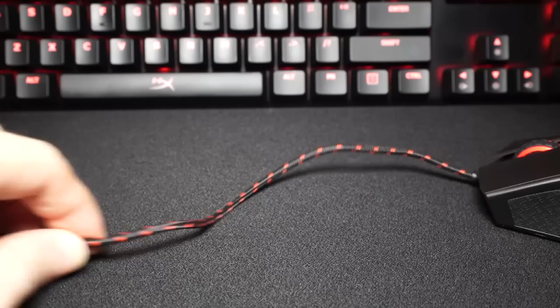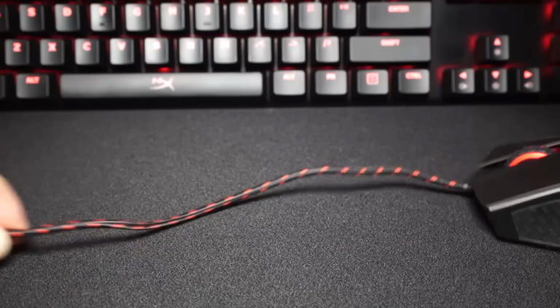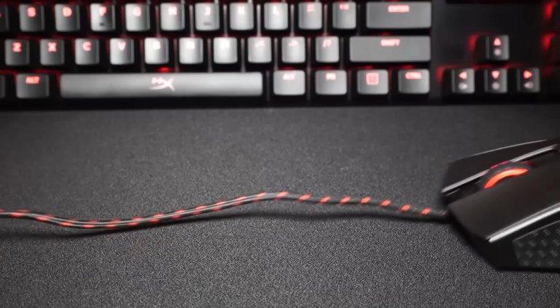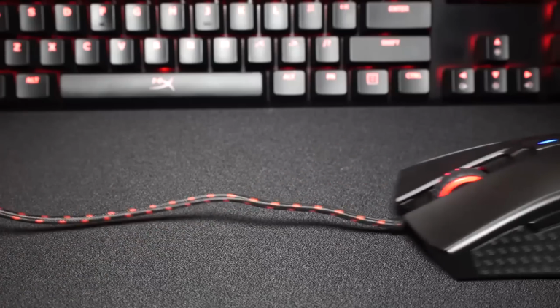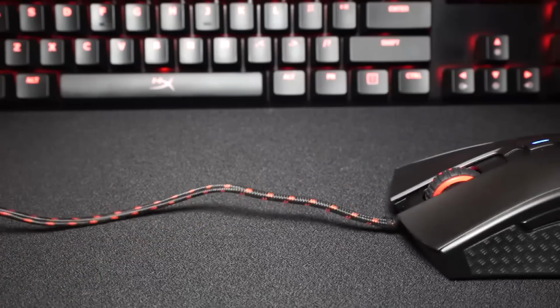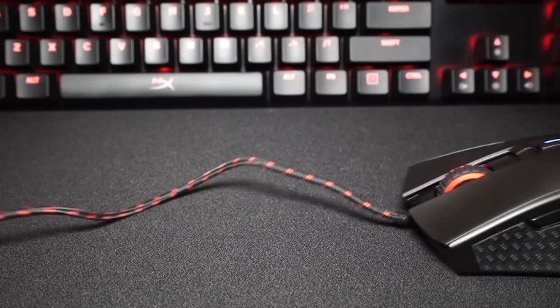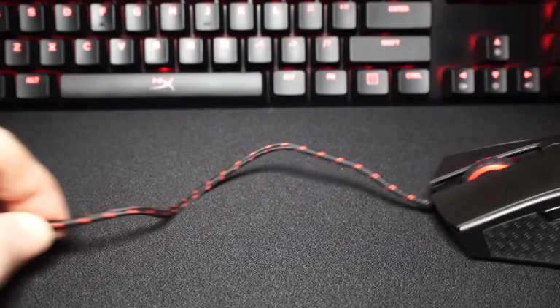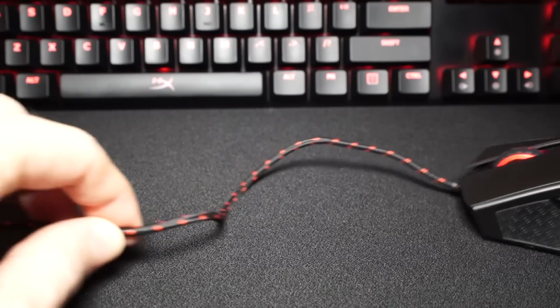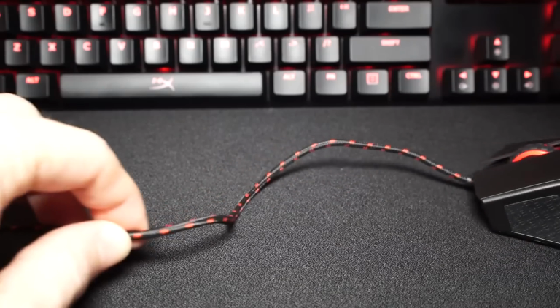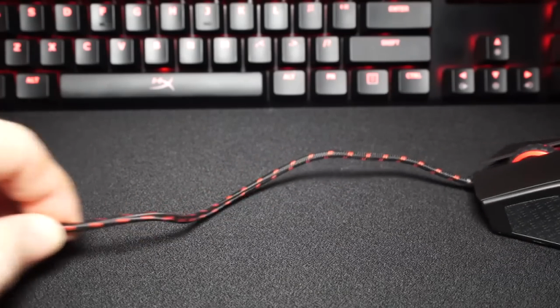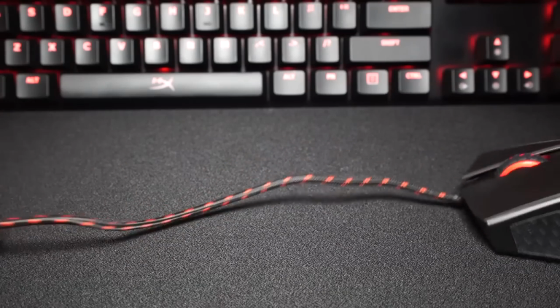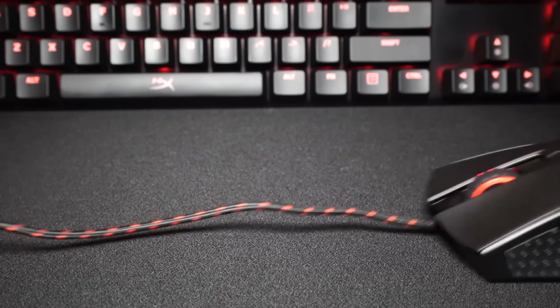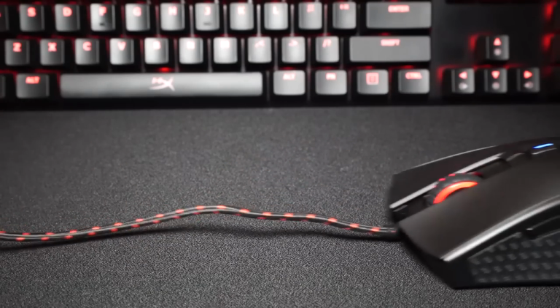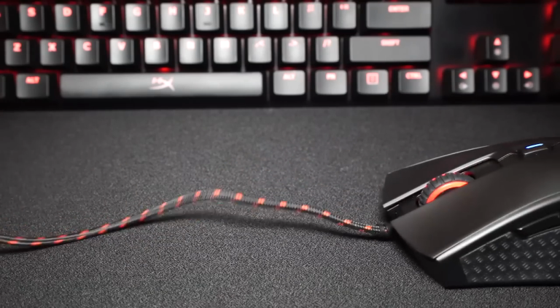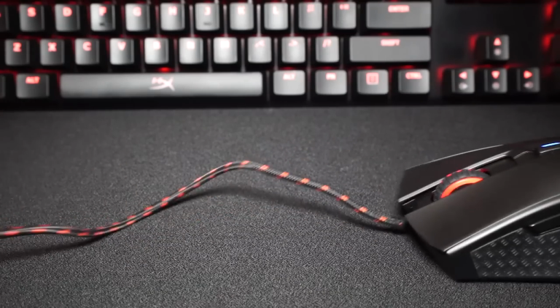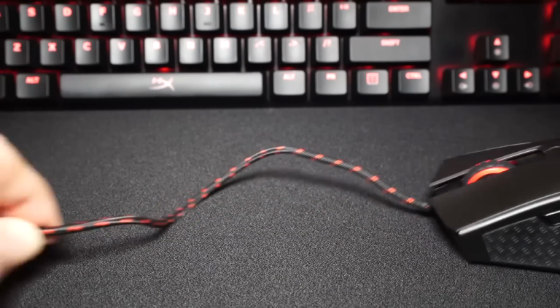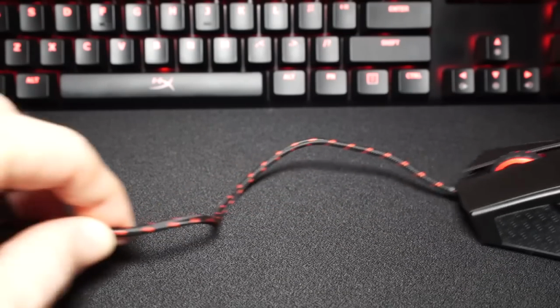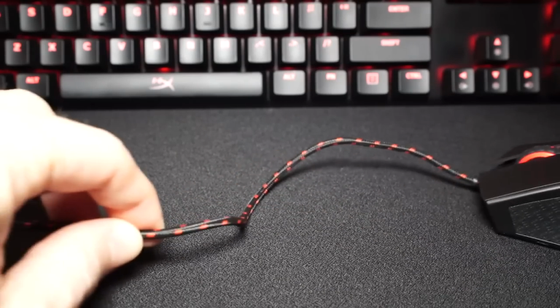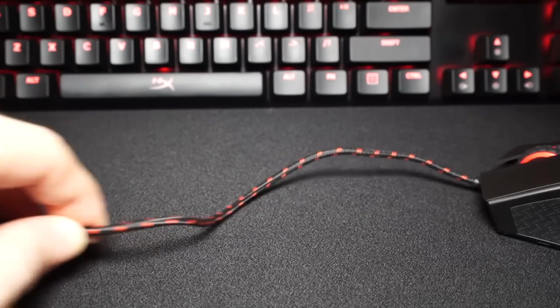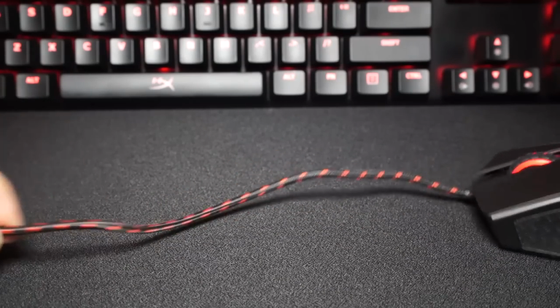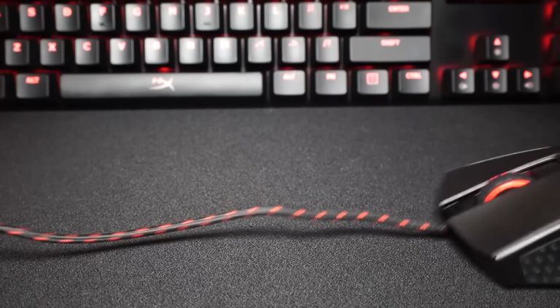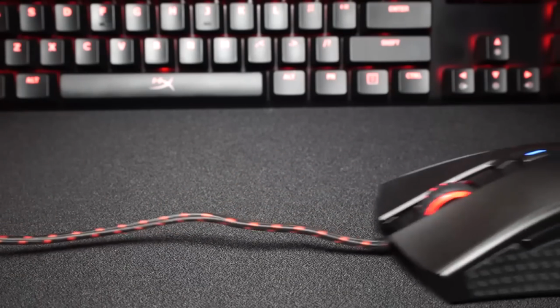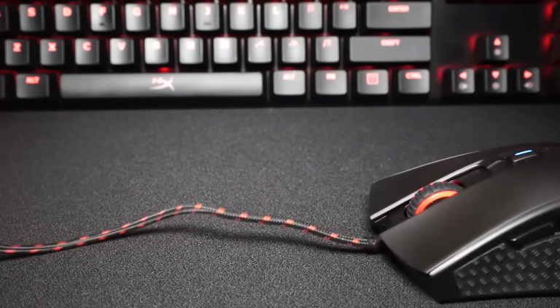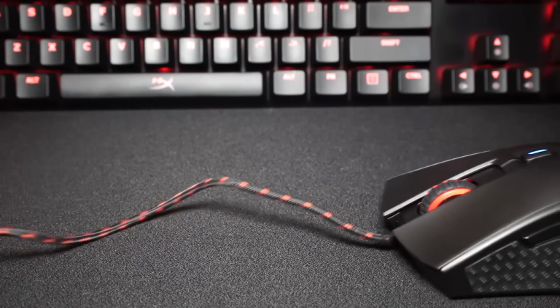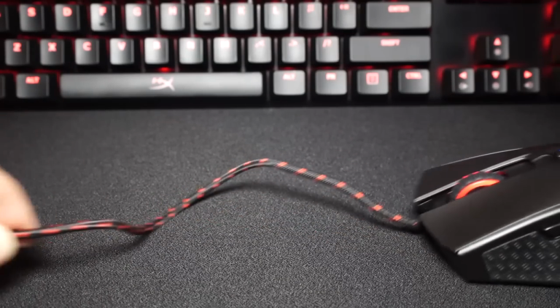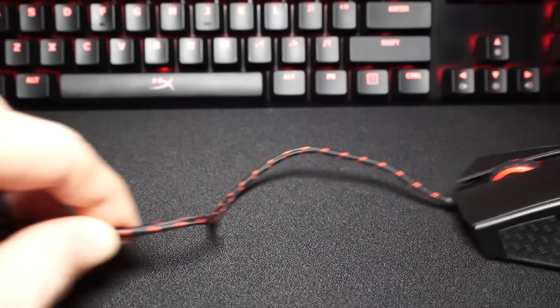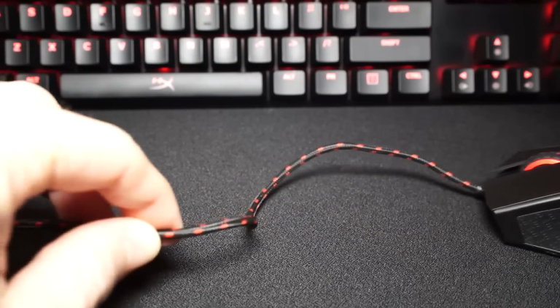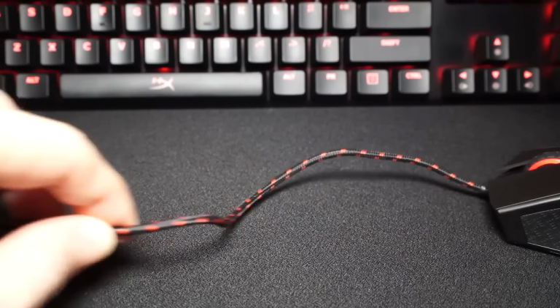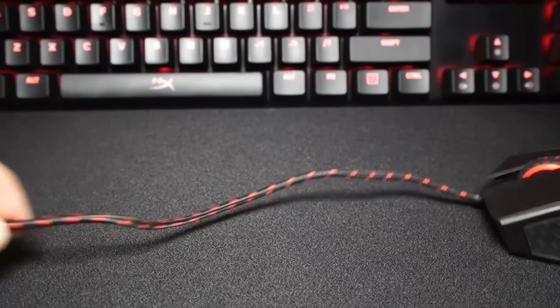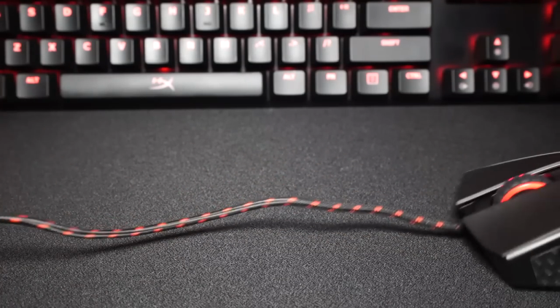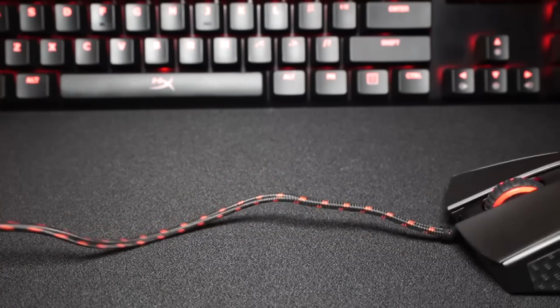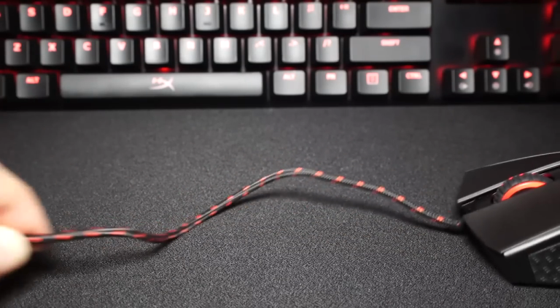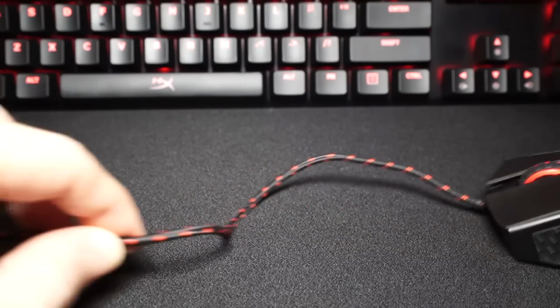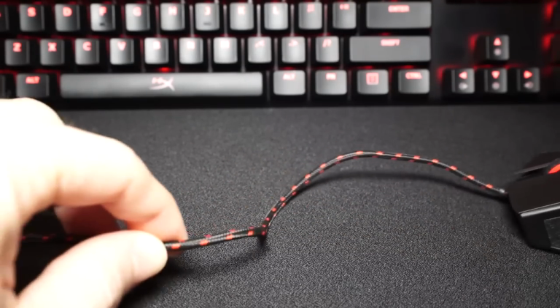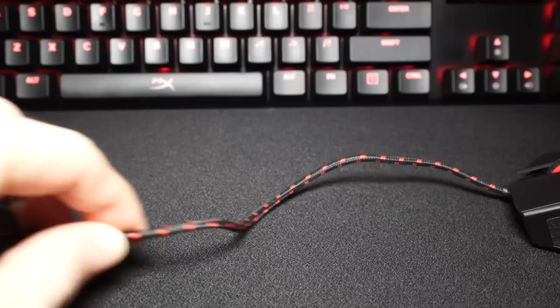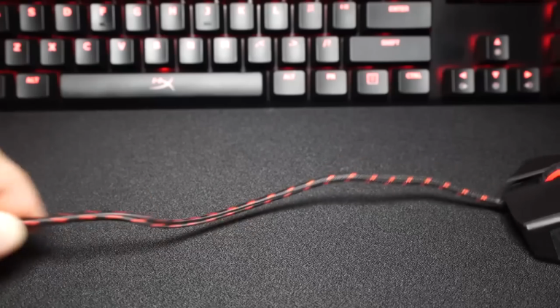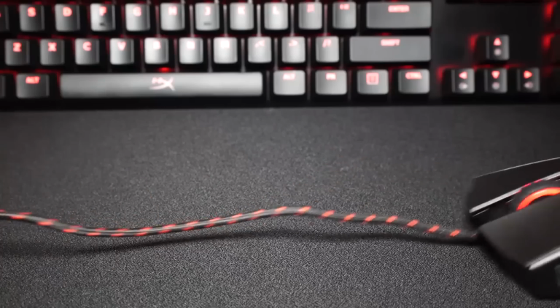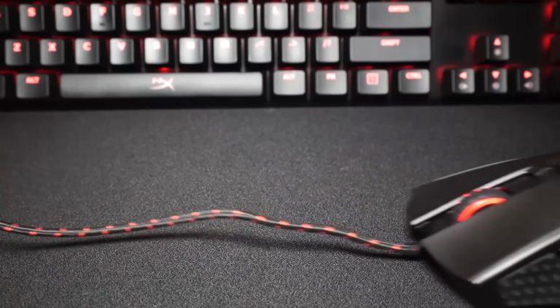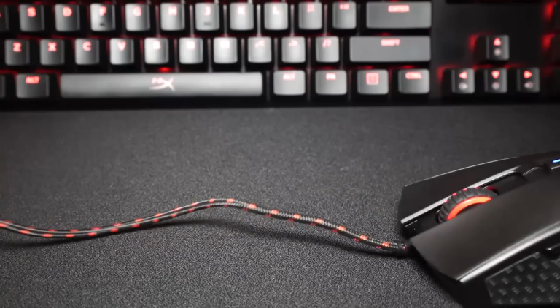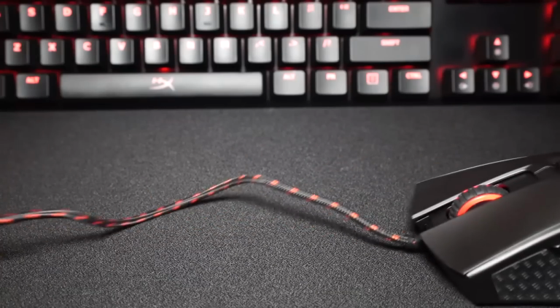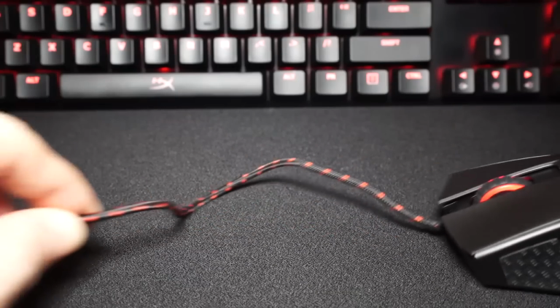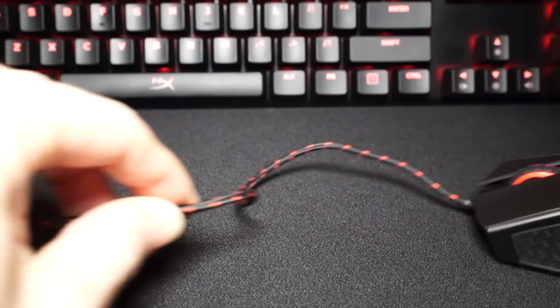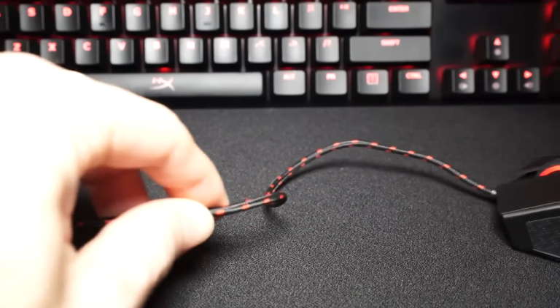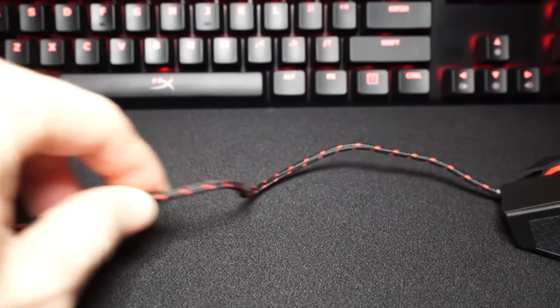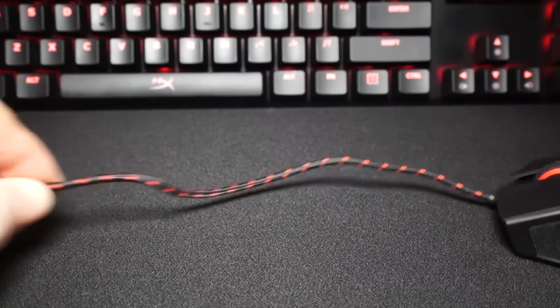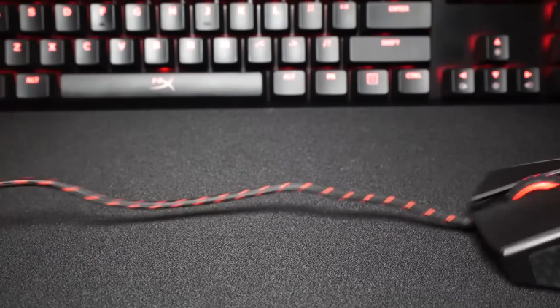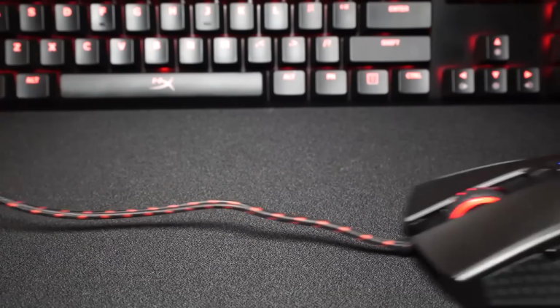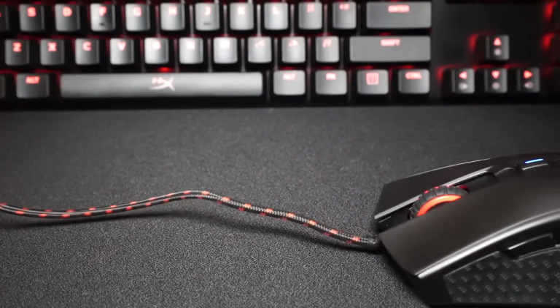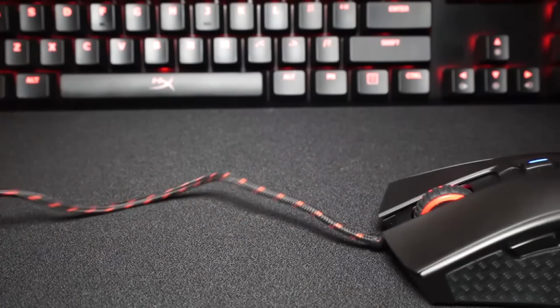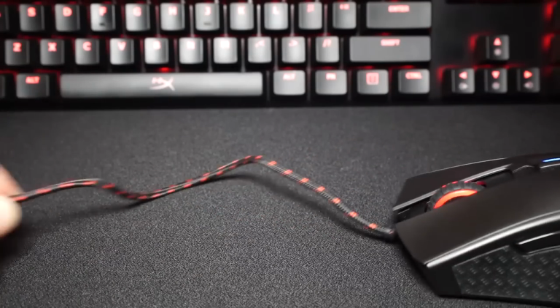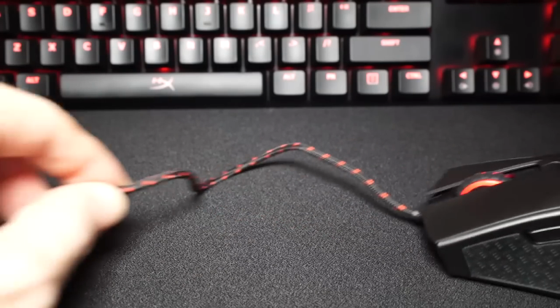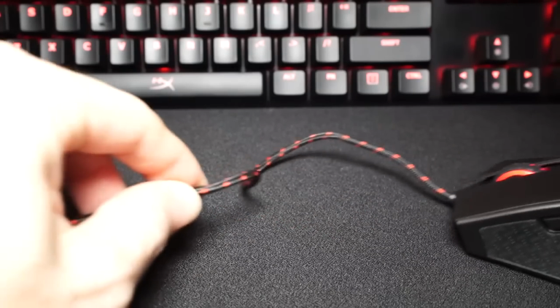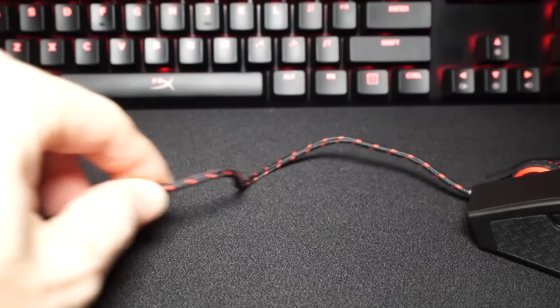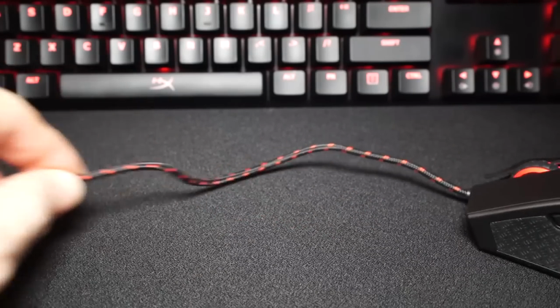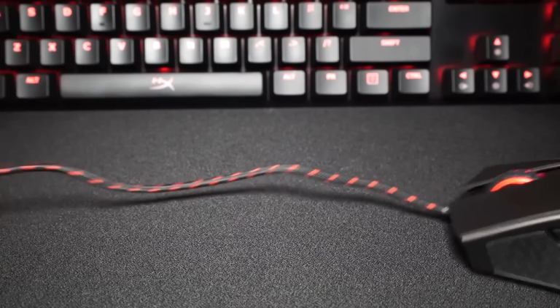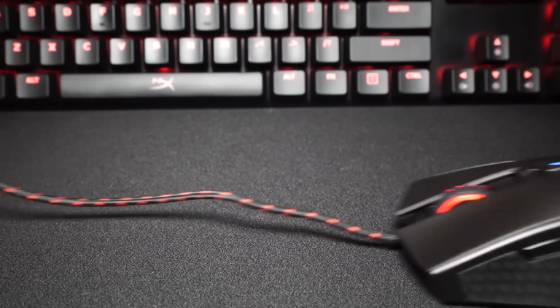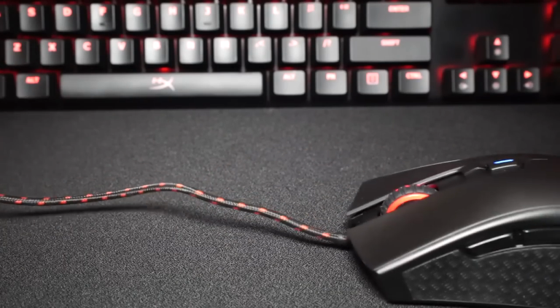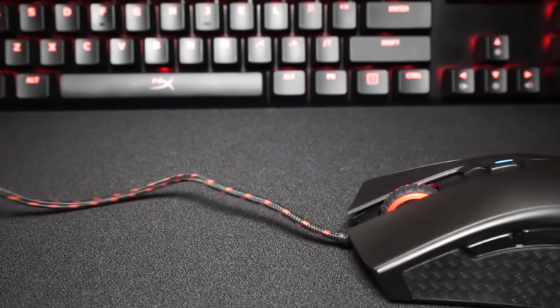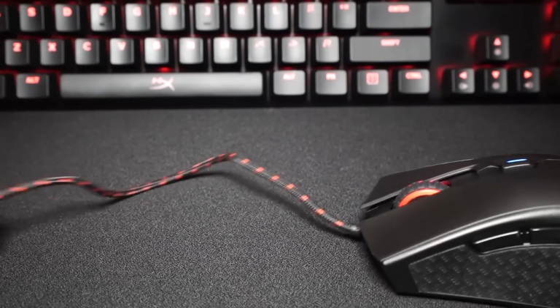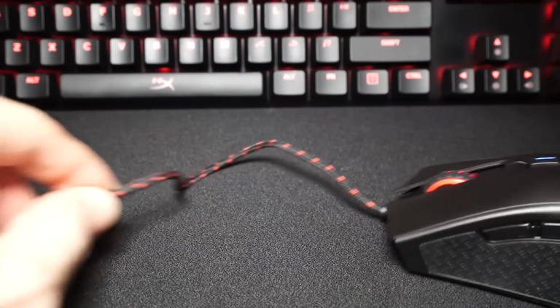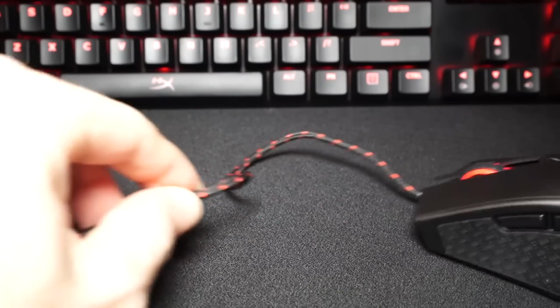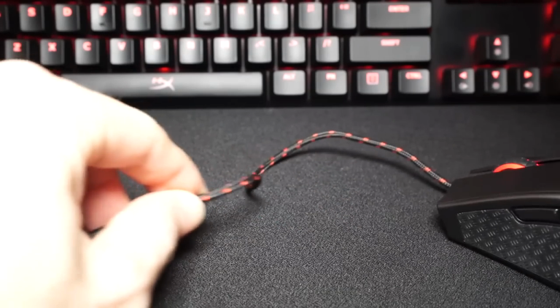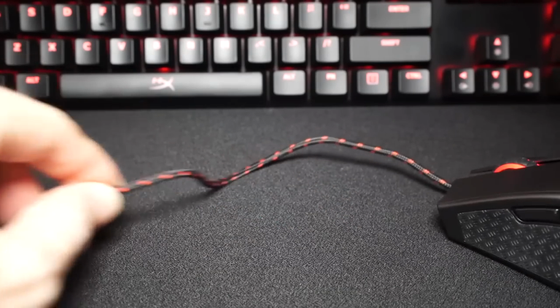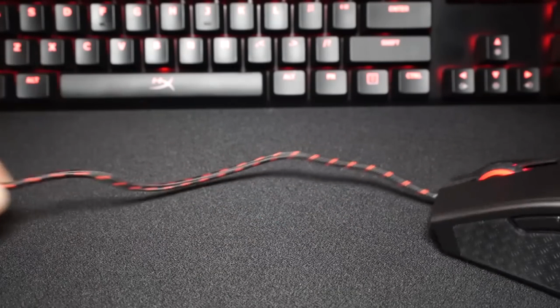The cable is braided and about 1.8 meters long. It's not as flexible as I'd like, but it's still good enough and was no hassle in a mouse bungee.